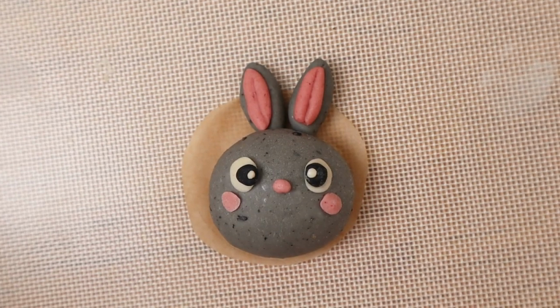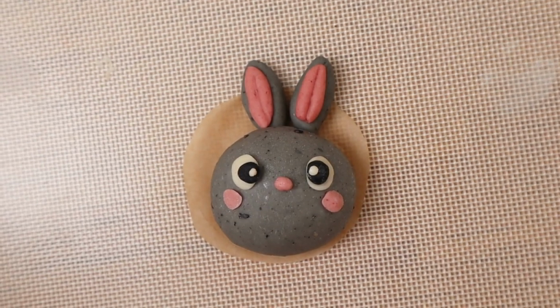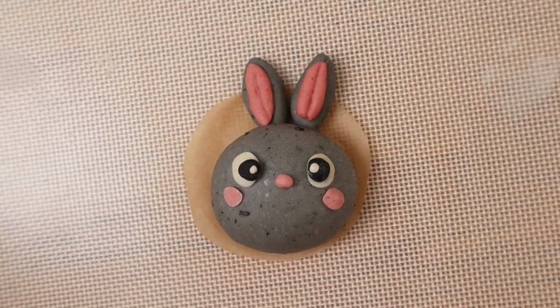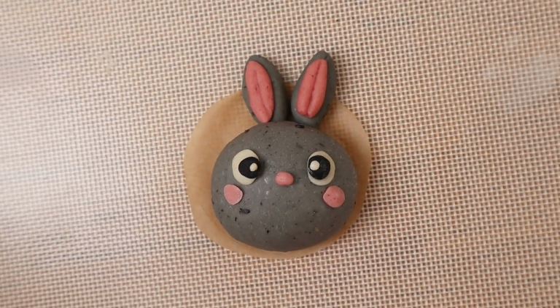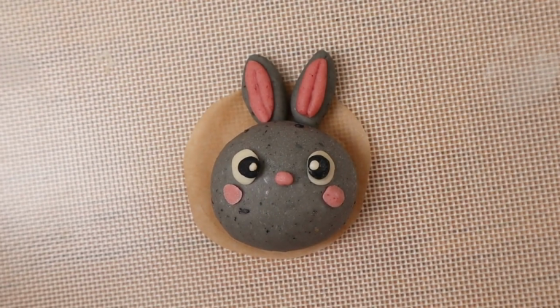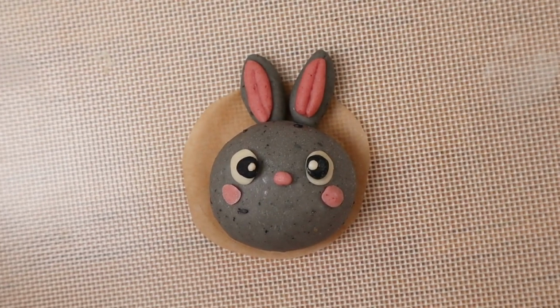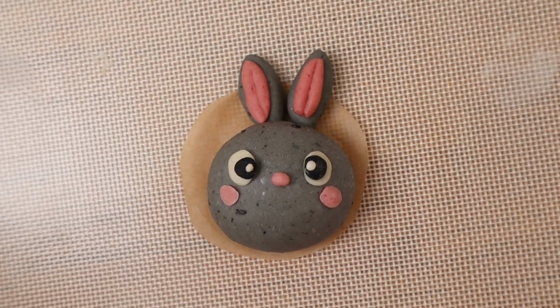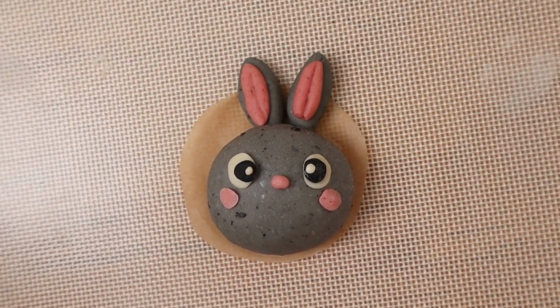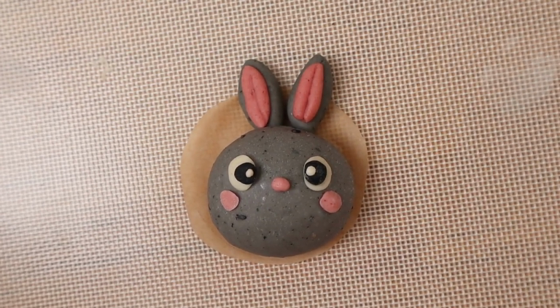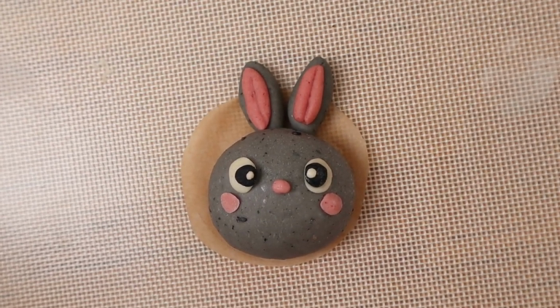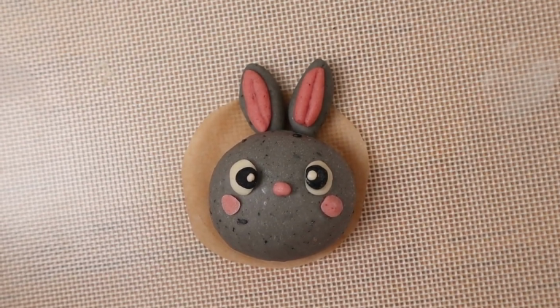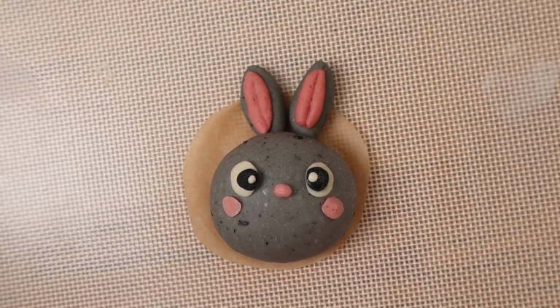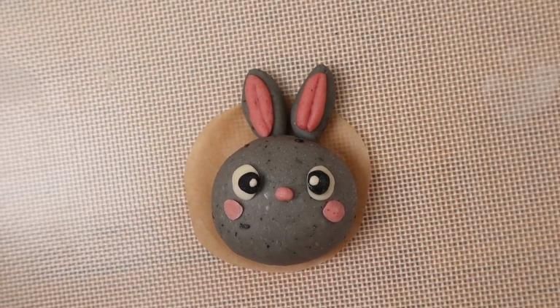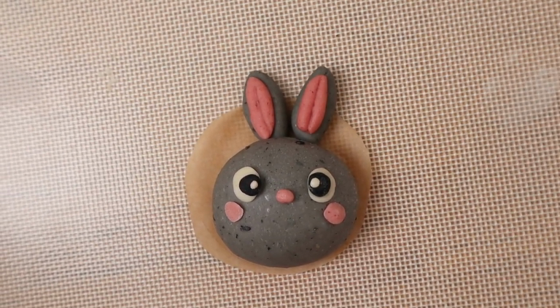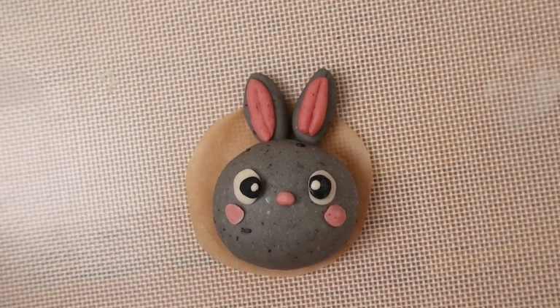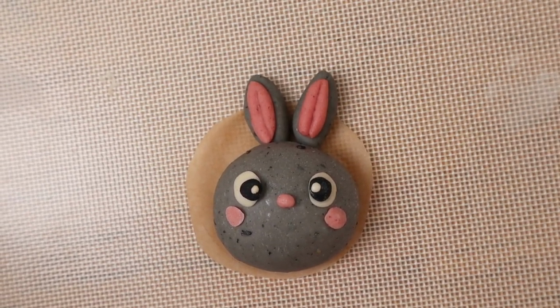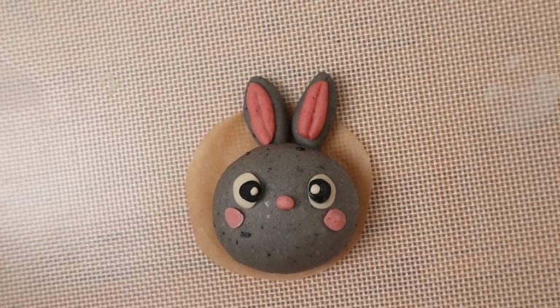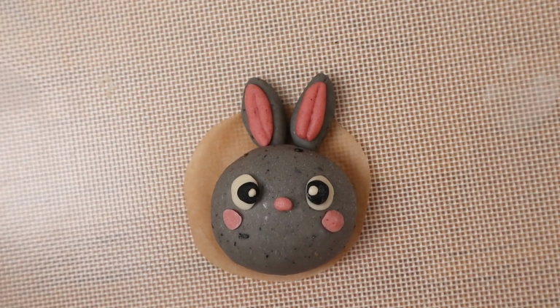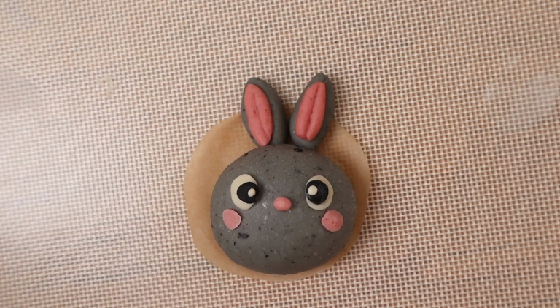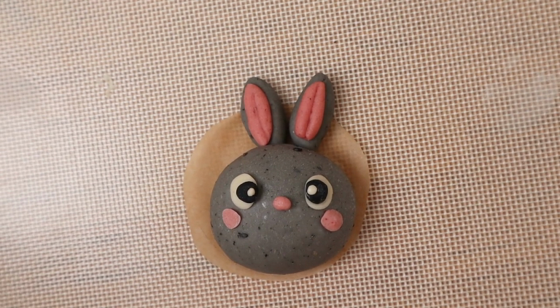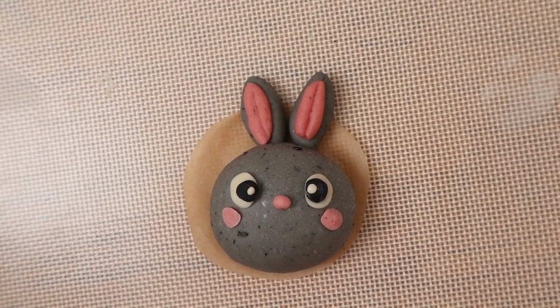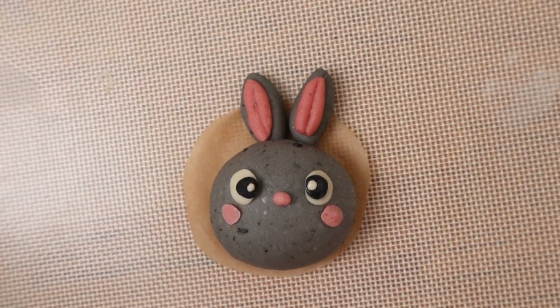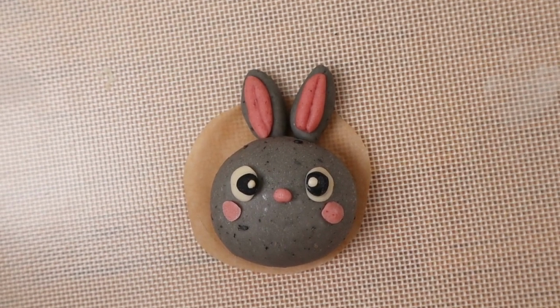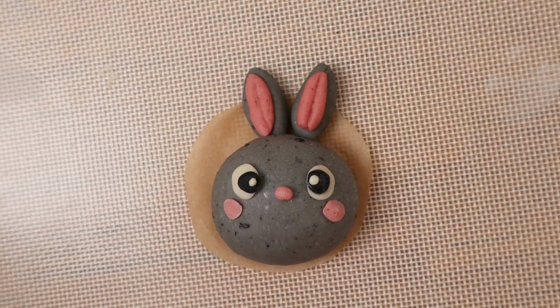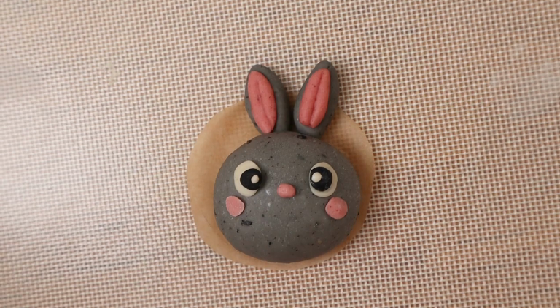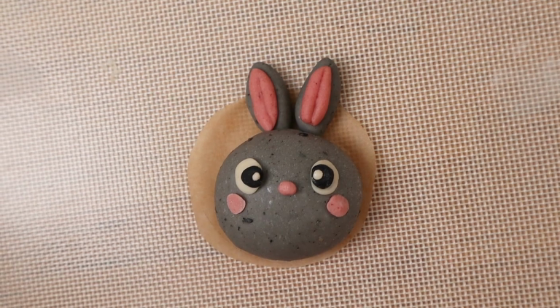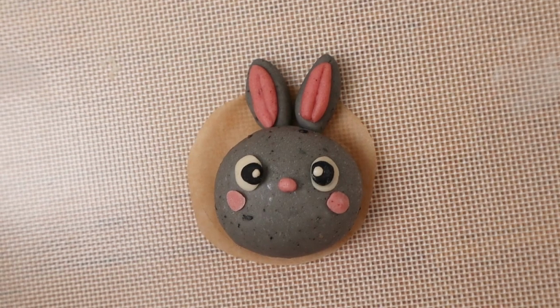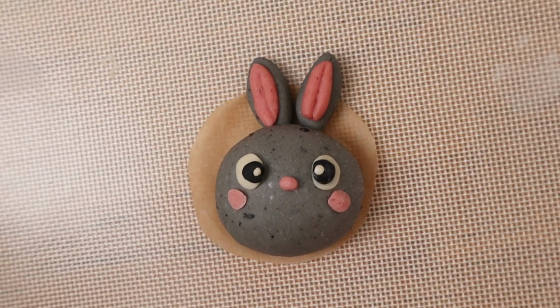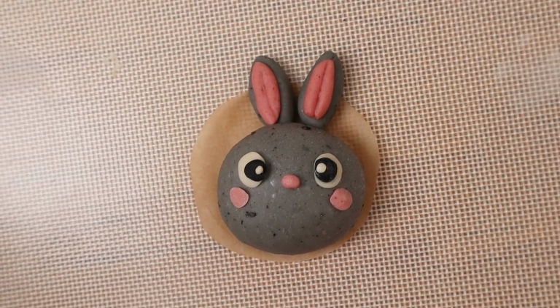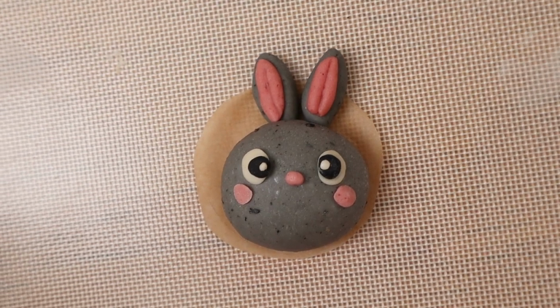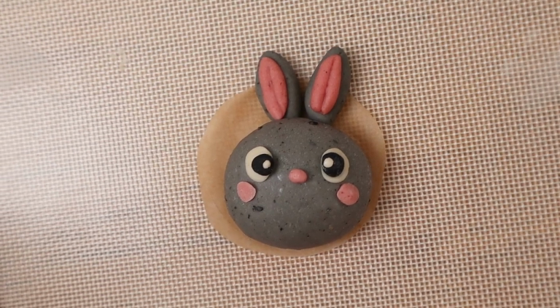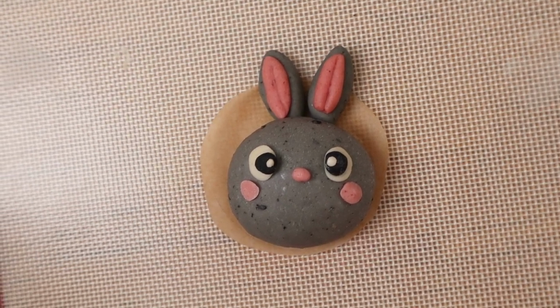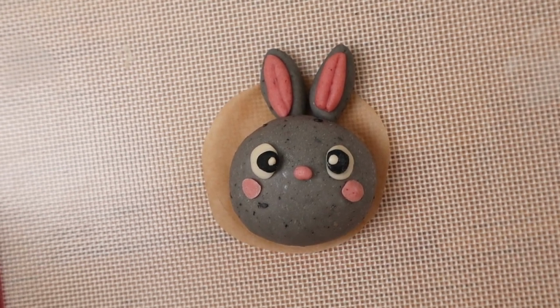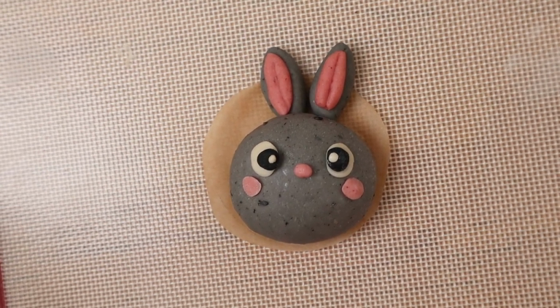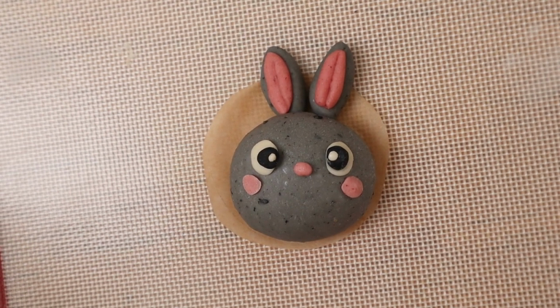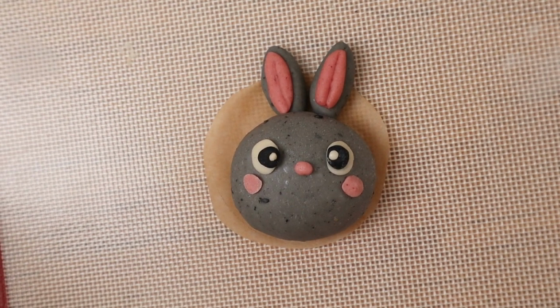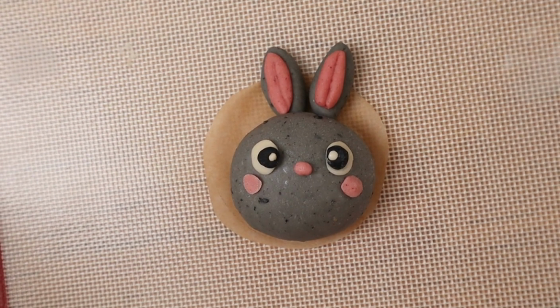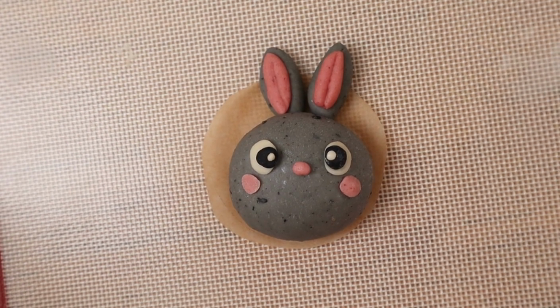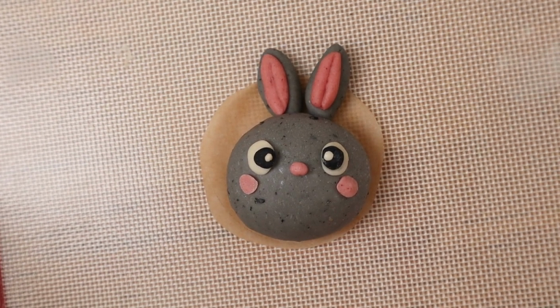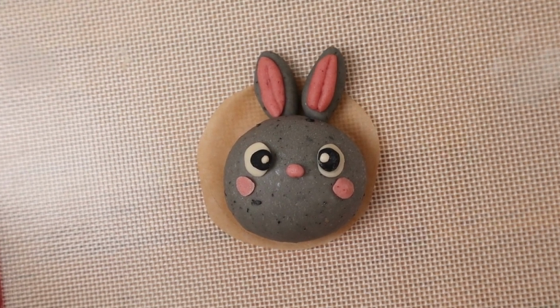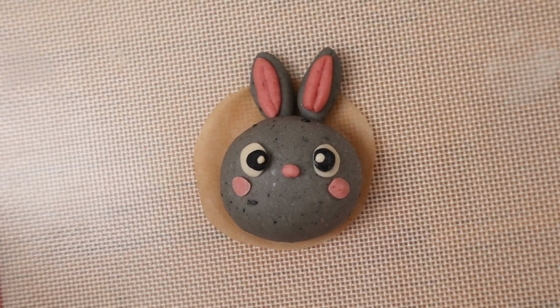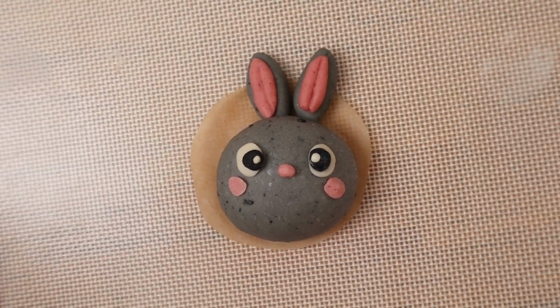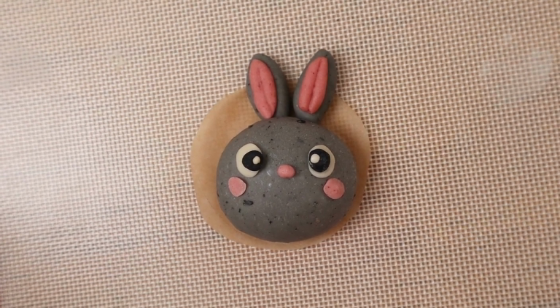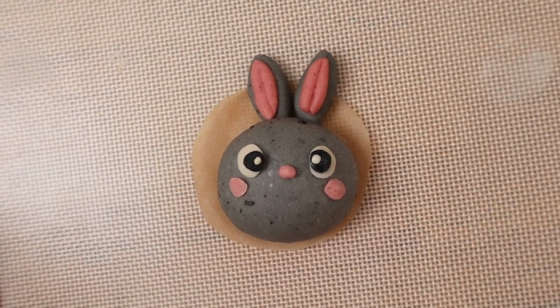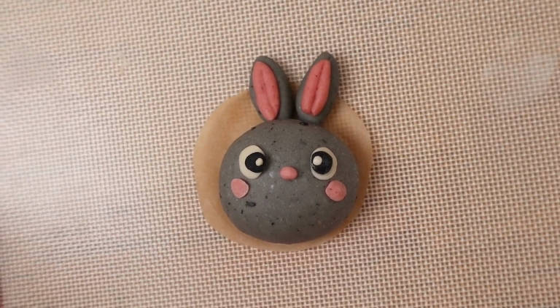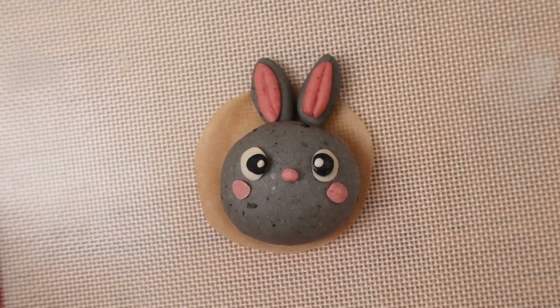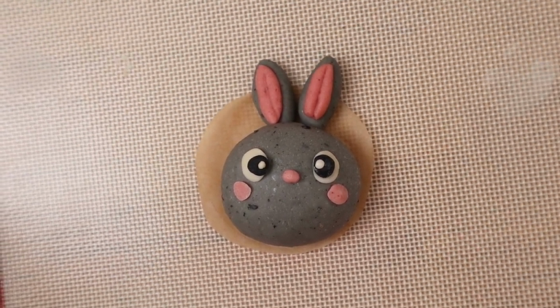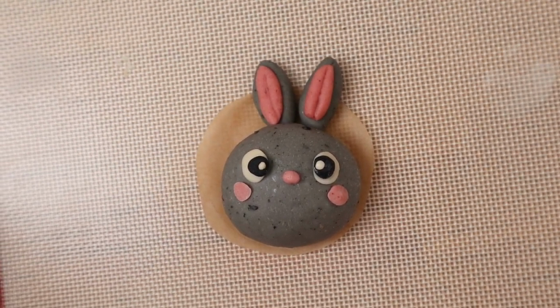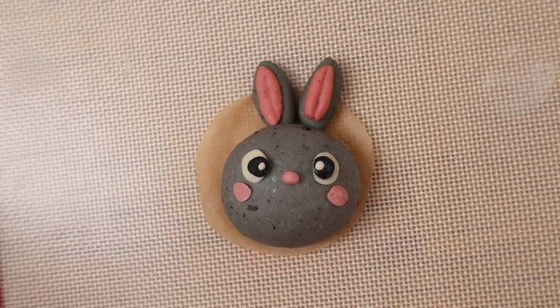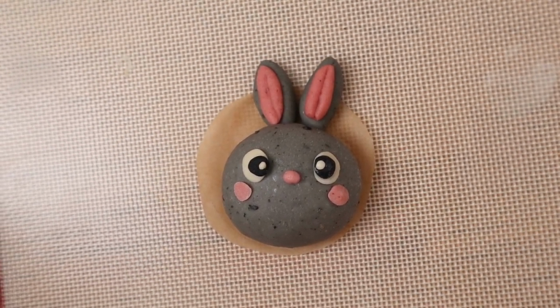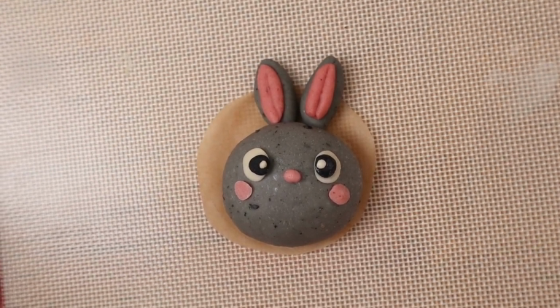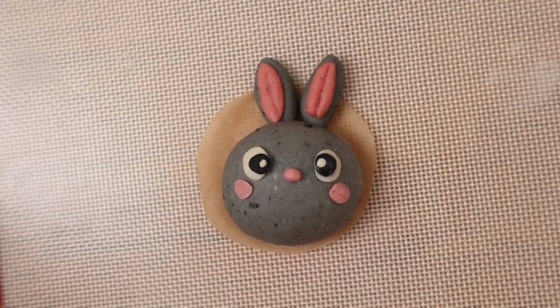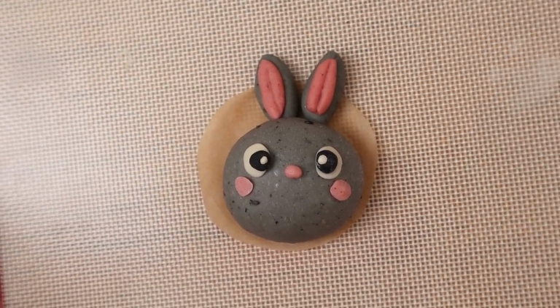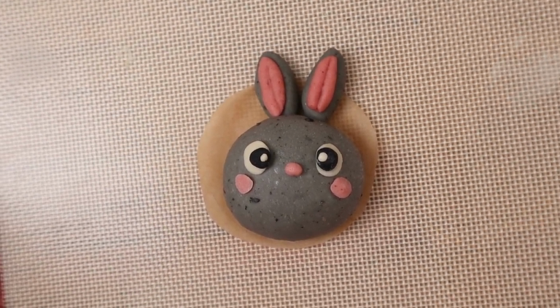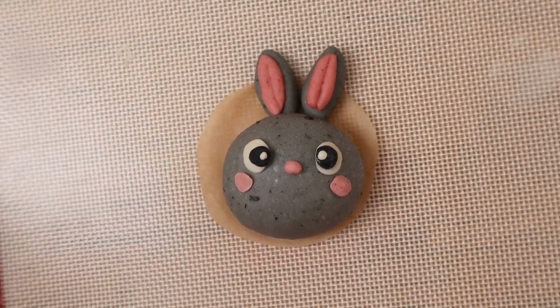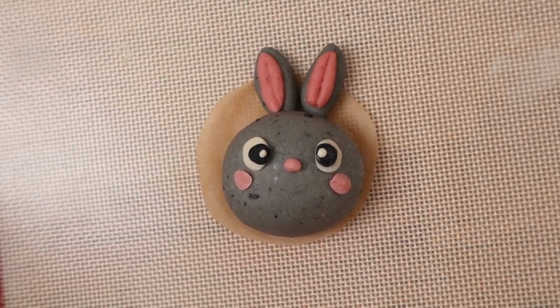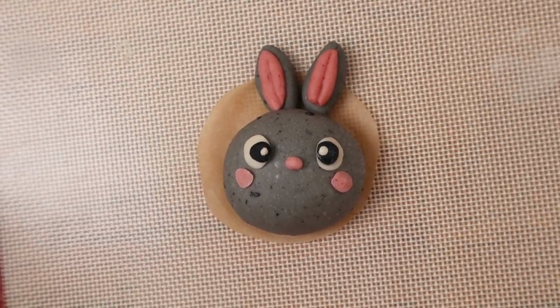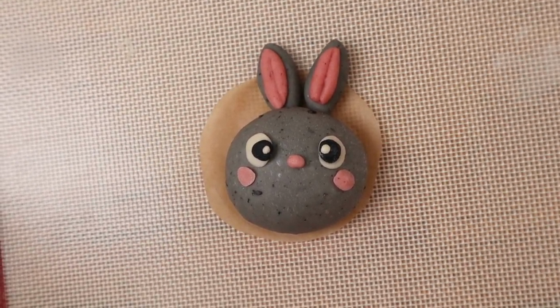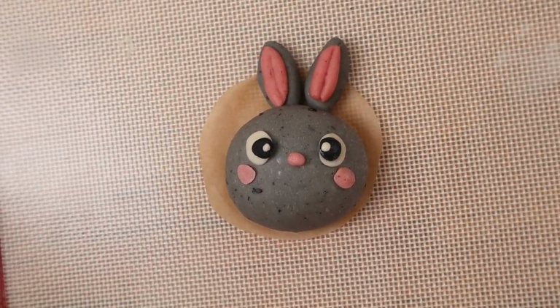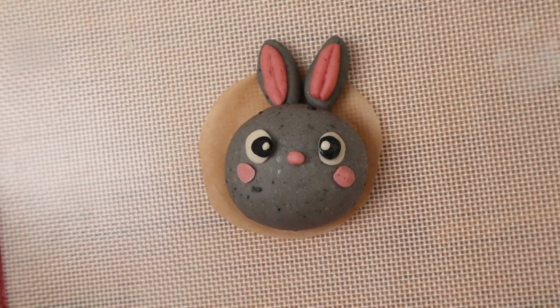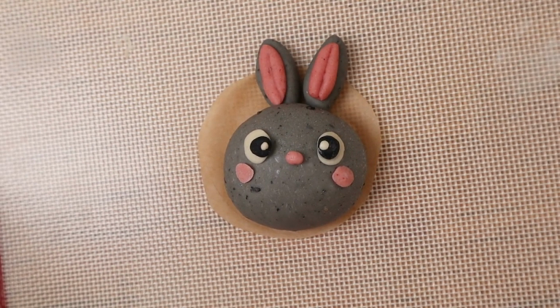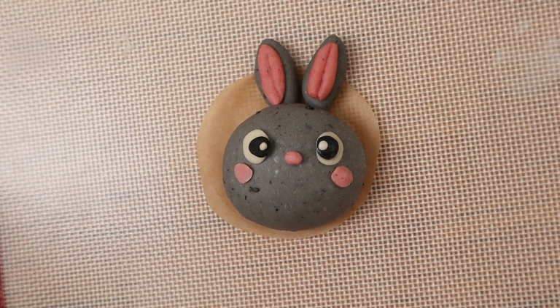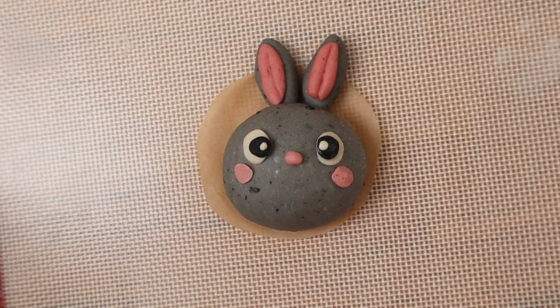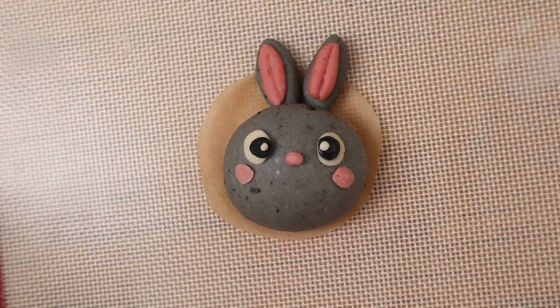It's just so cute! You can change around the eyes a little bit — that might be fun to play around with.